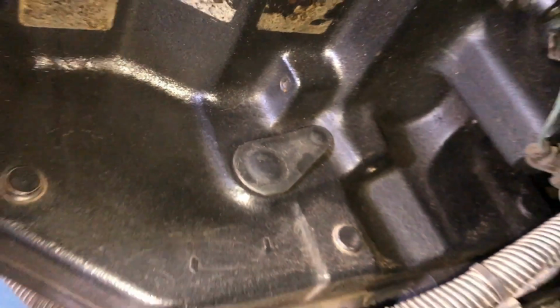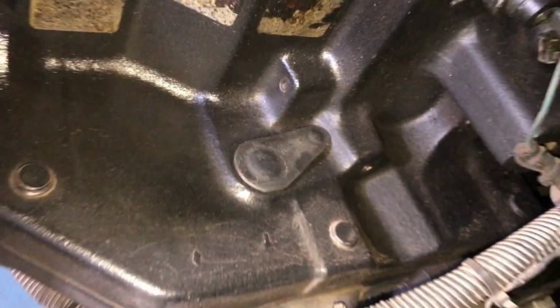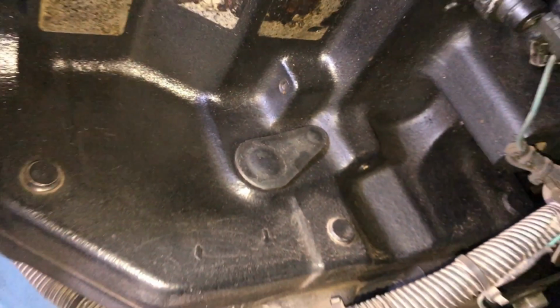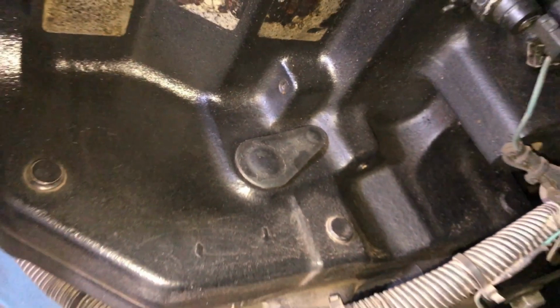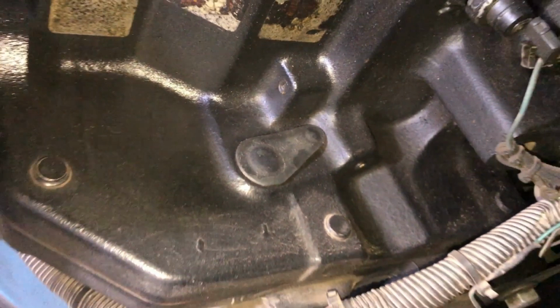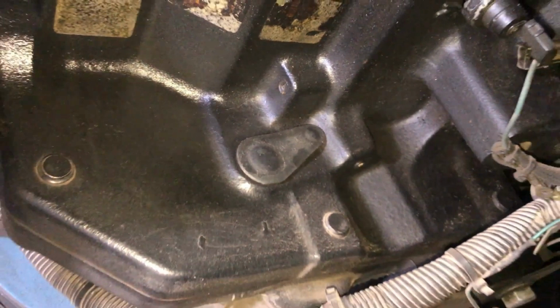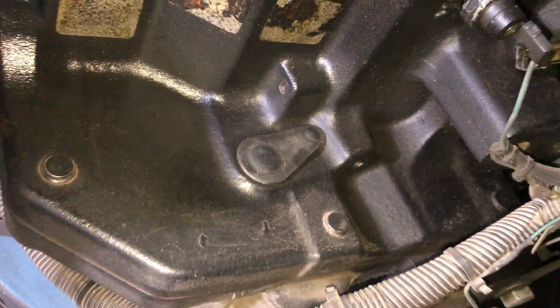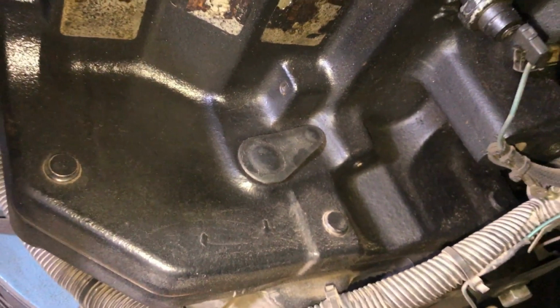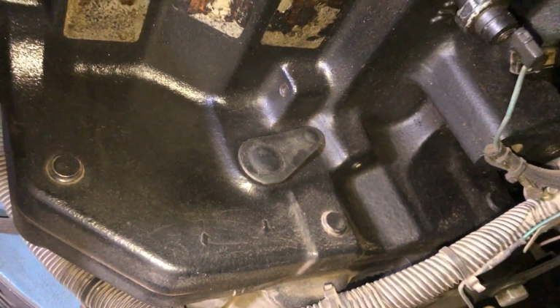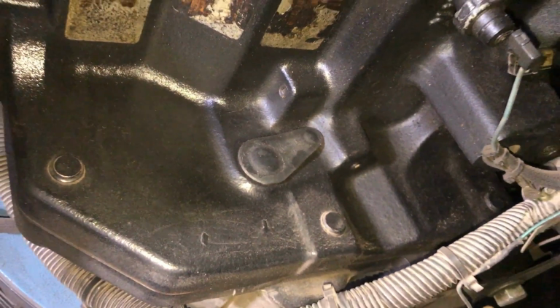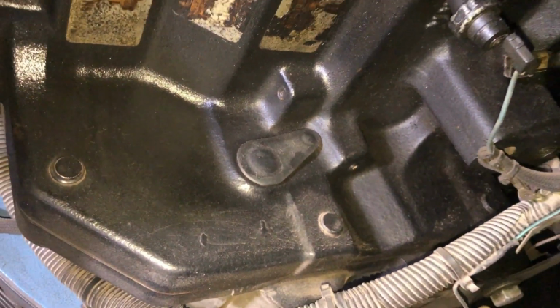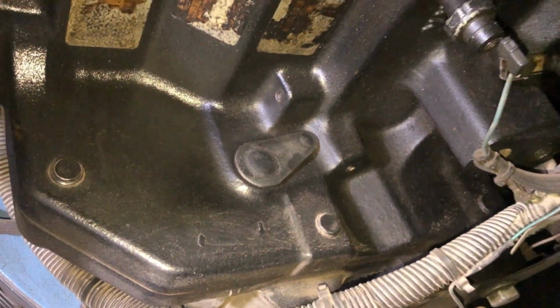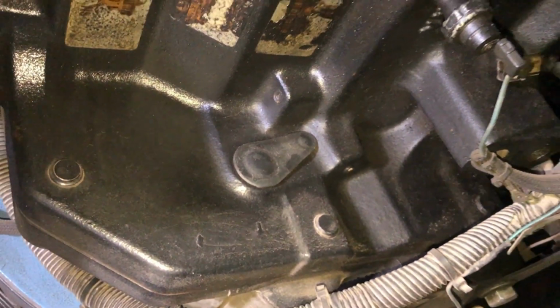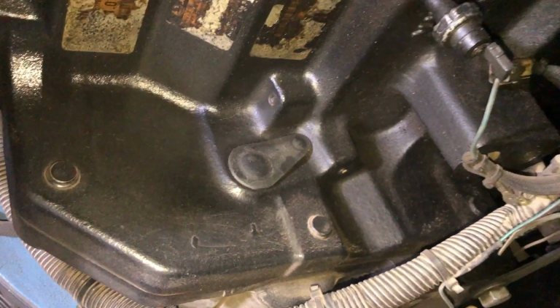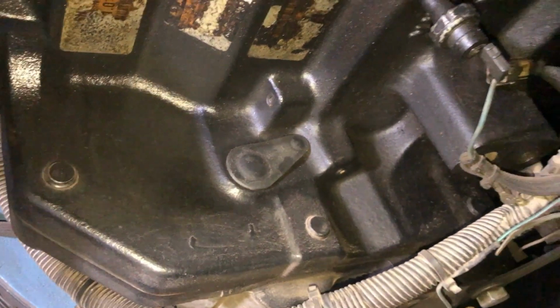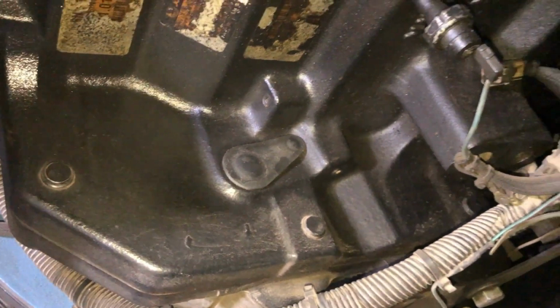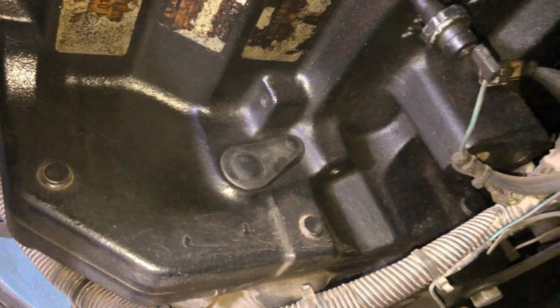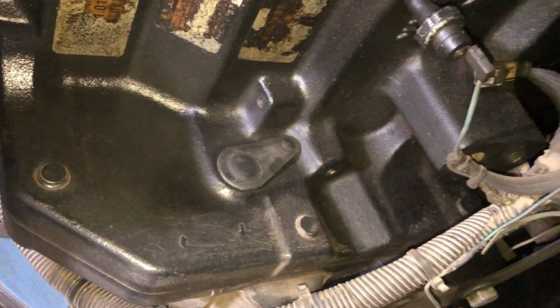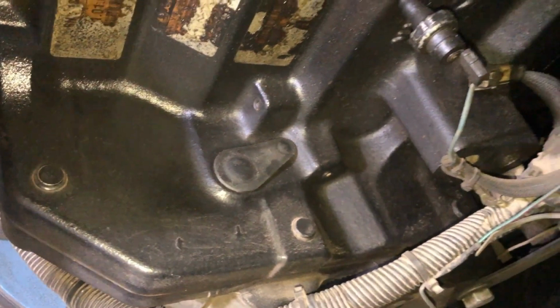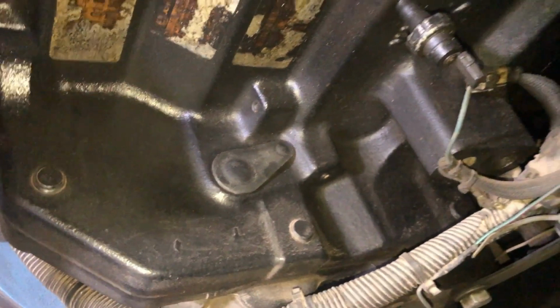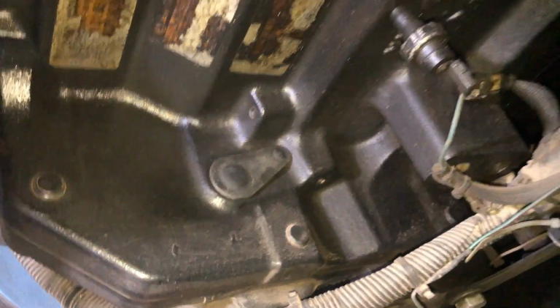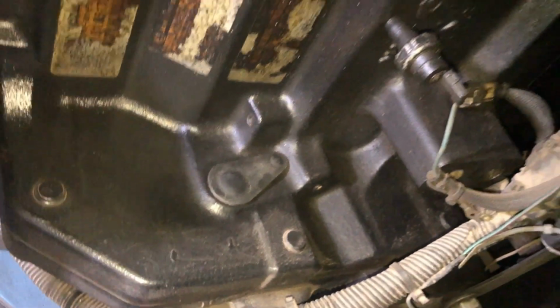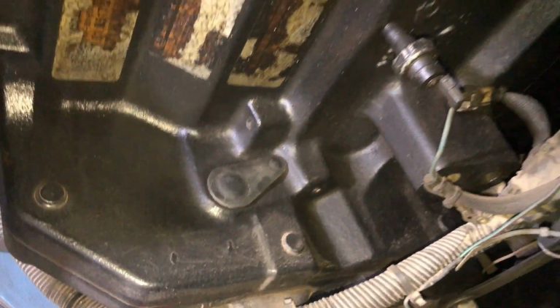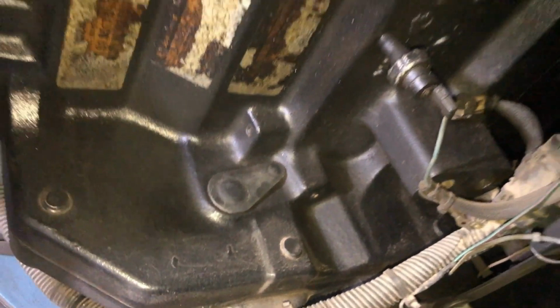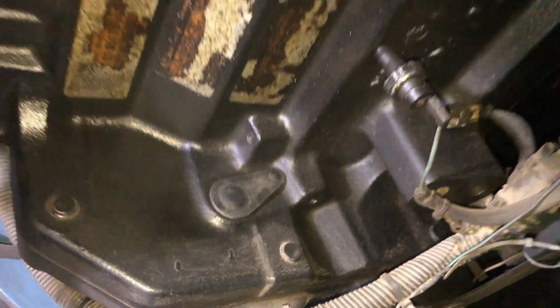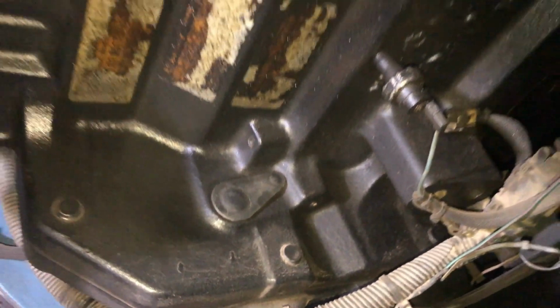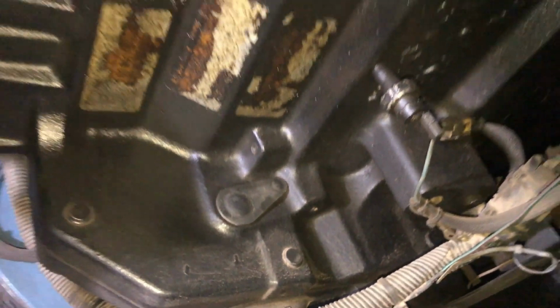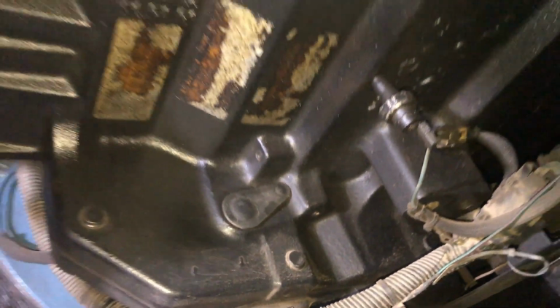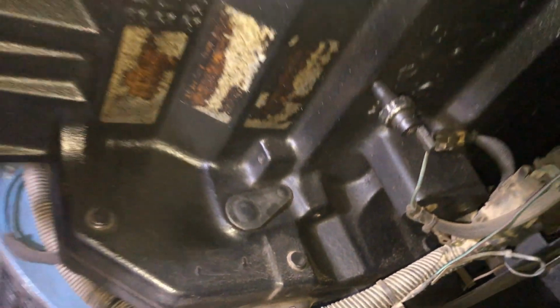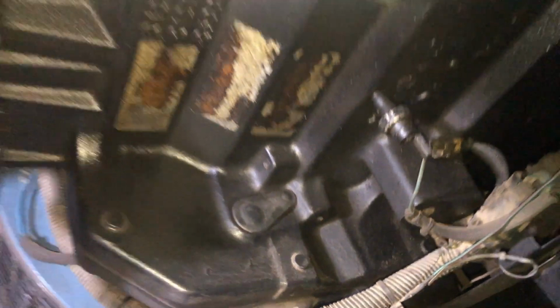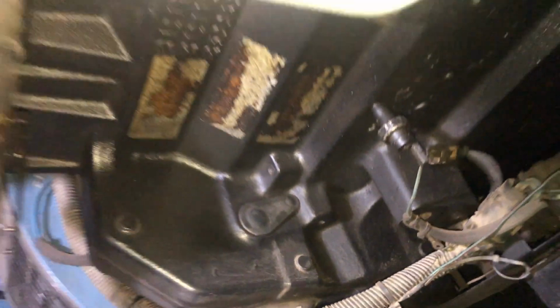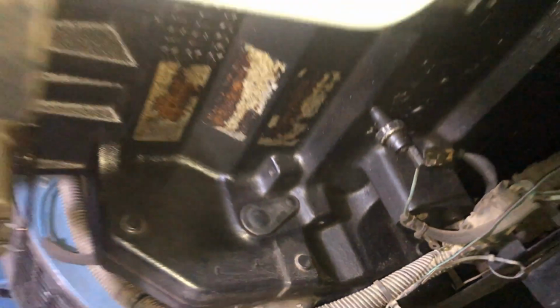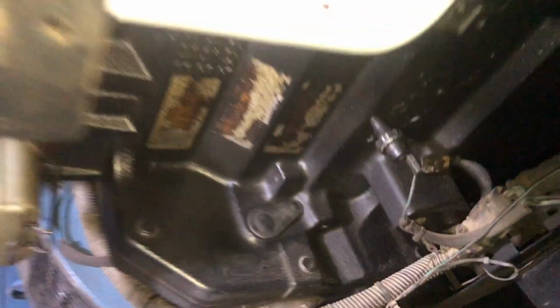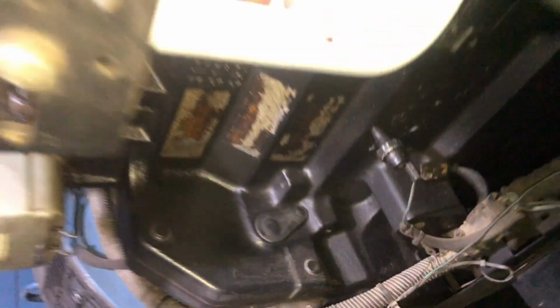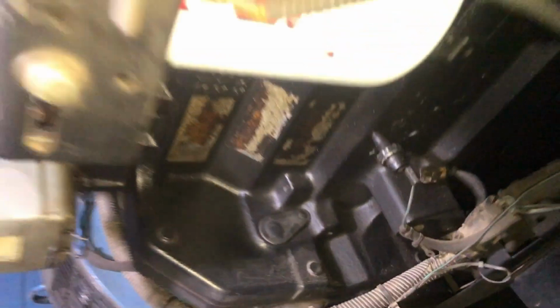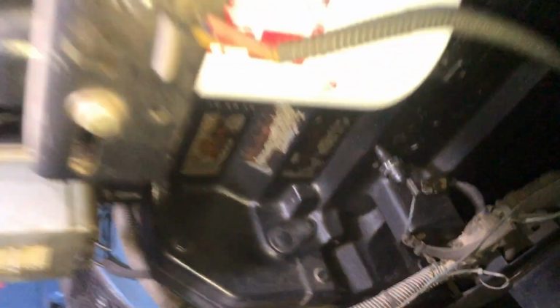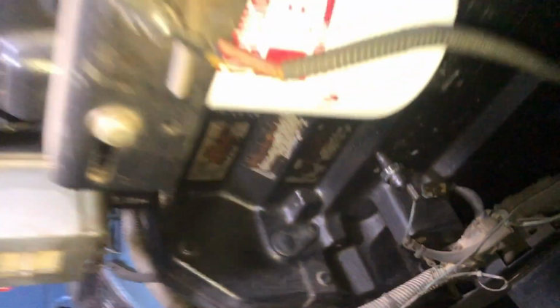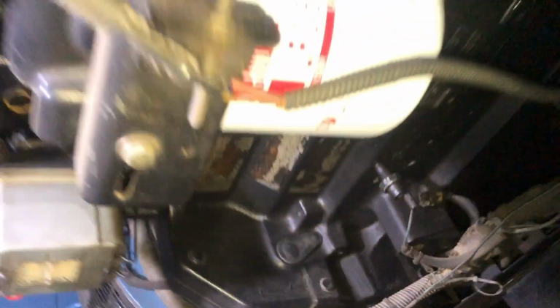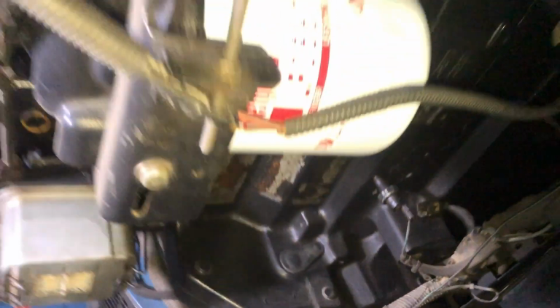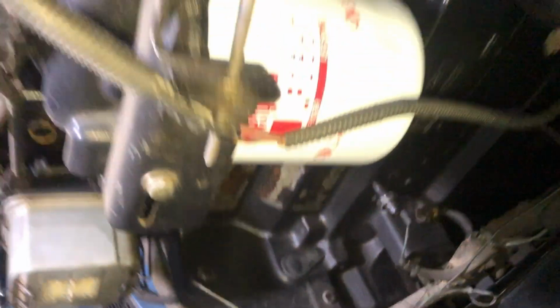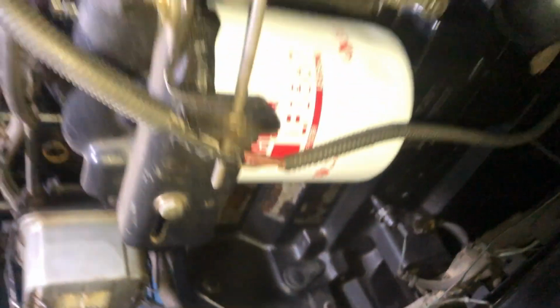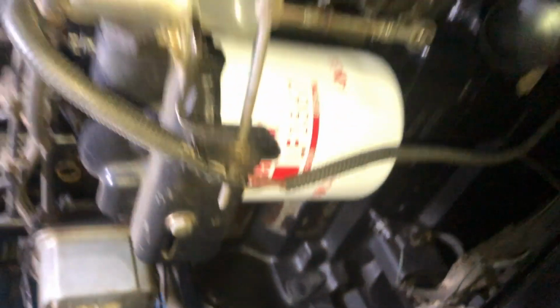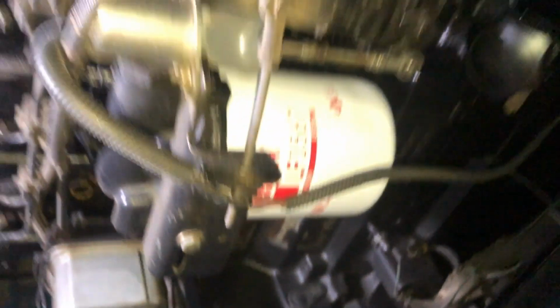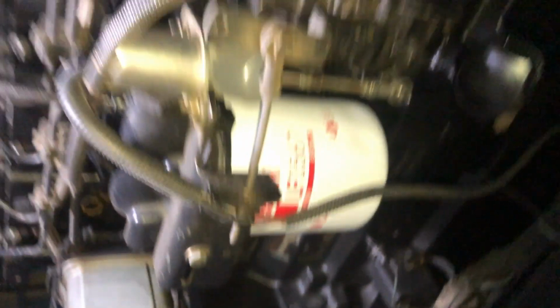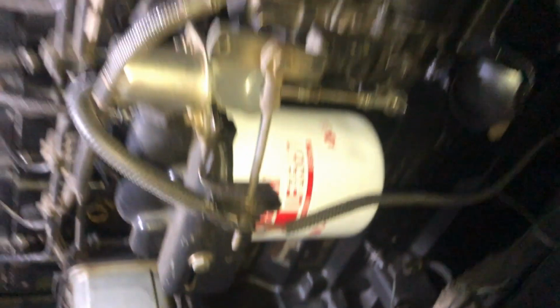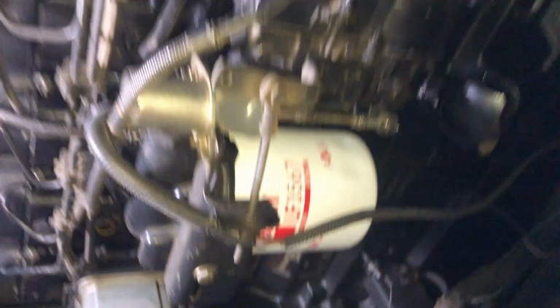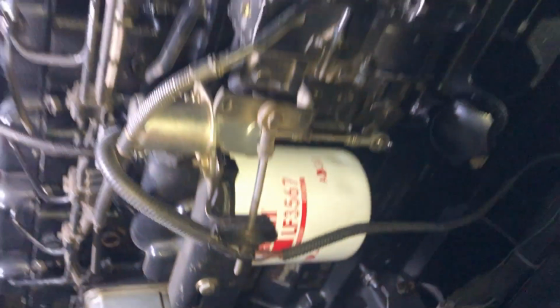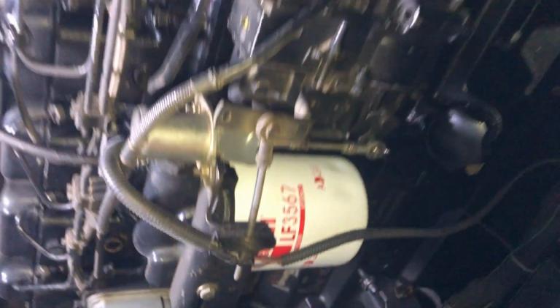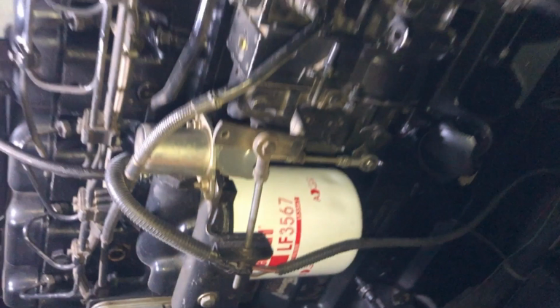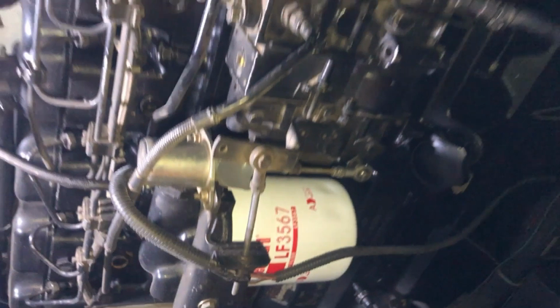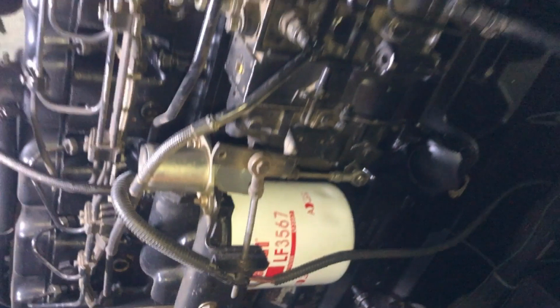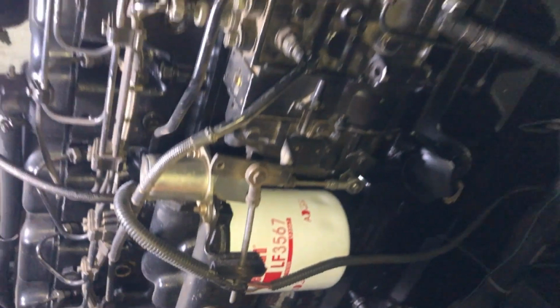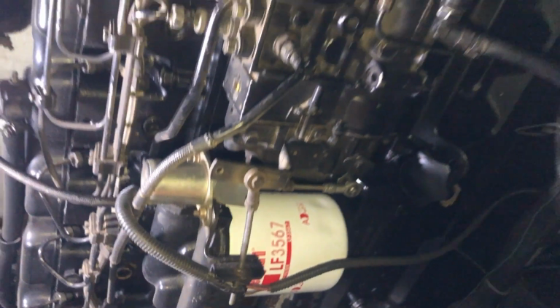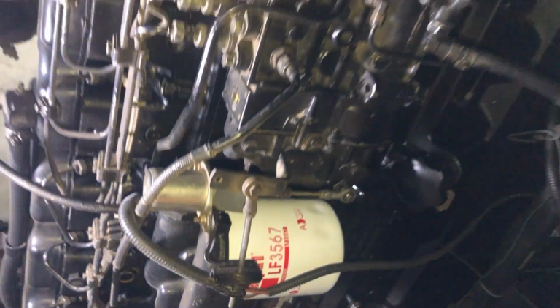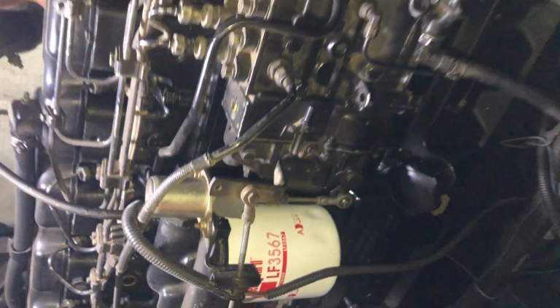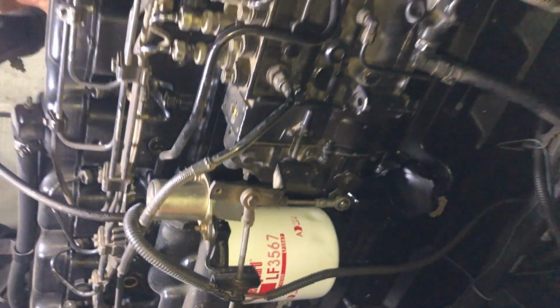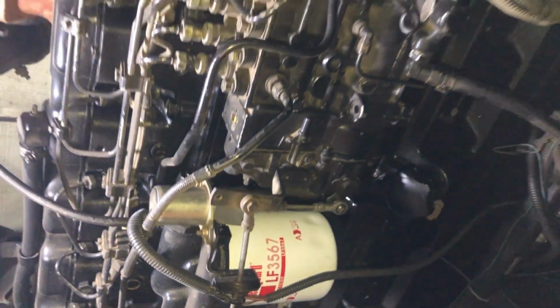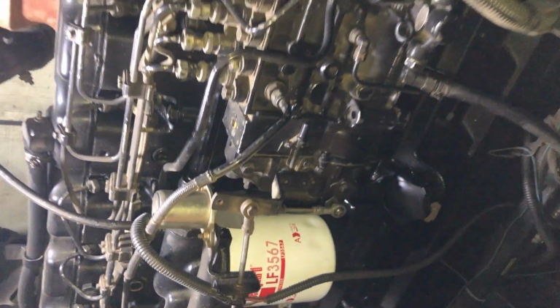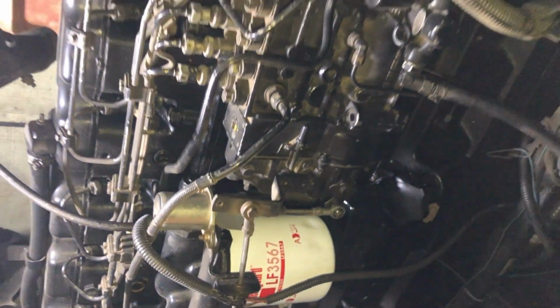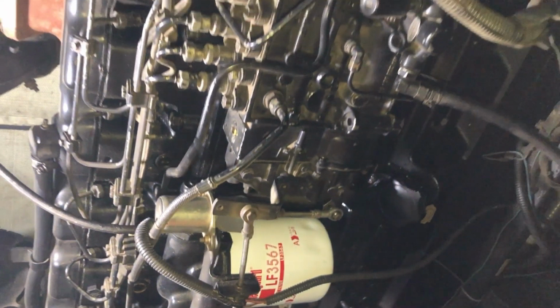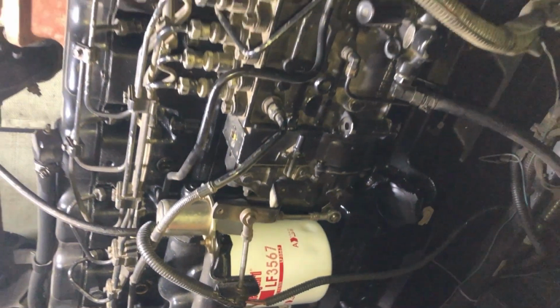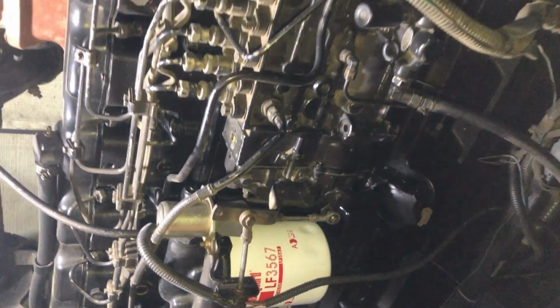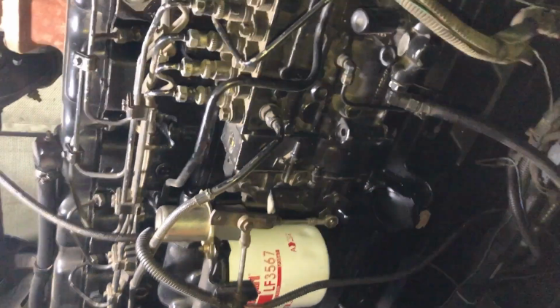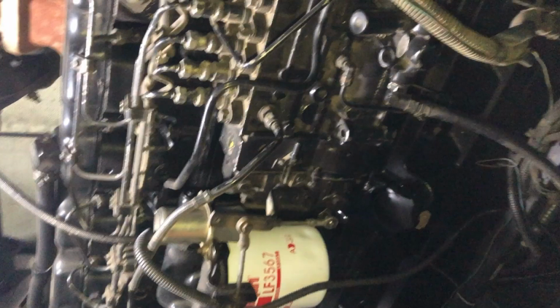Hello friends. In this video you will learn how to adjust the valve clearance on a 6-cylinder John Deere 6081 engine.